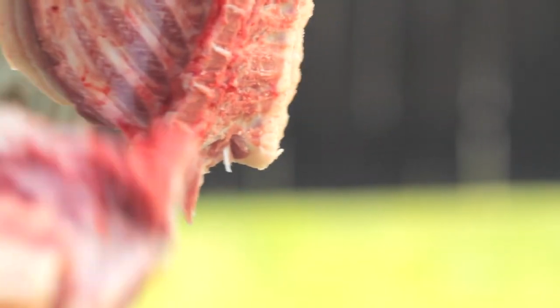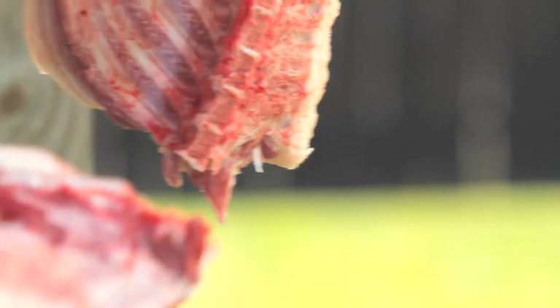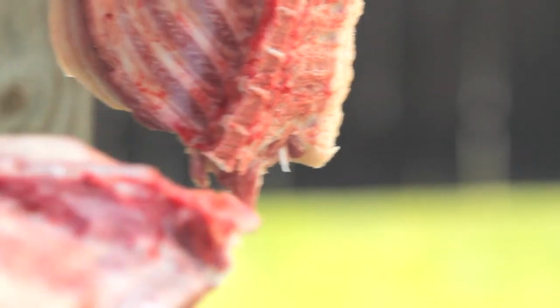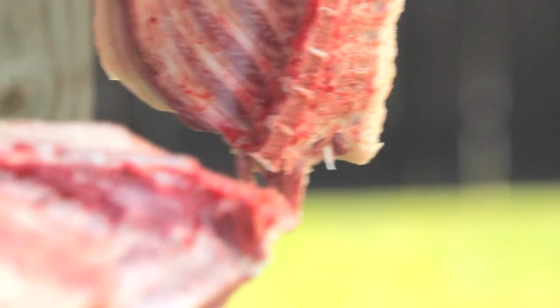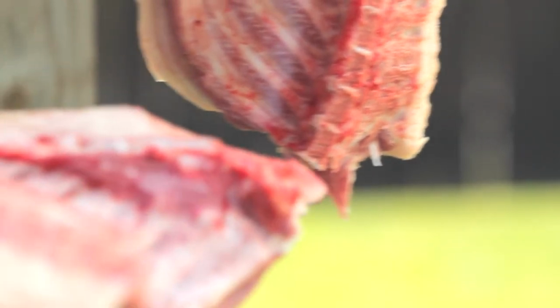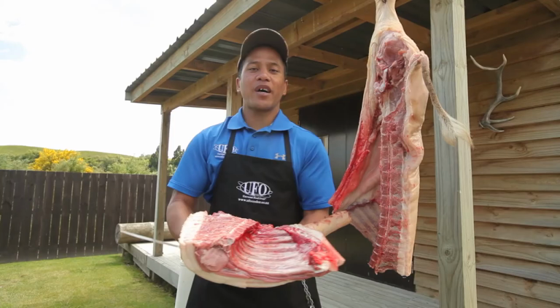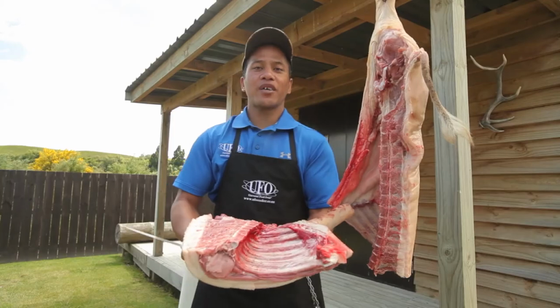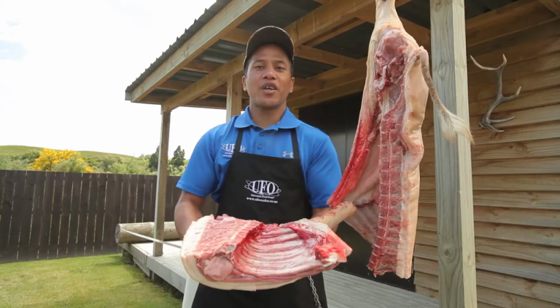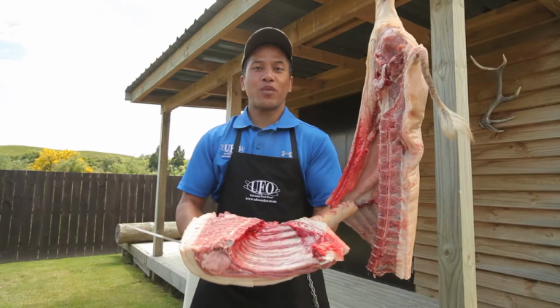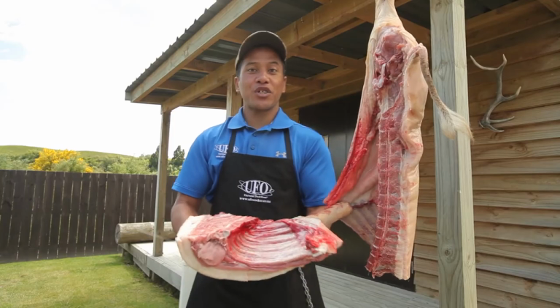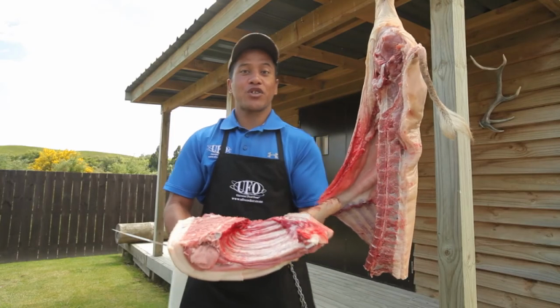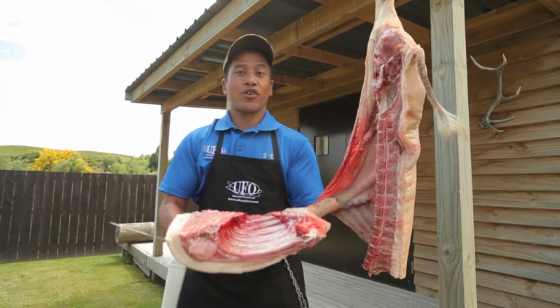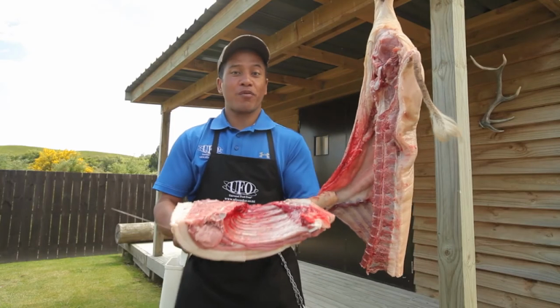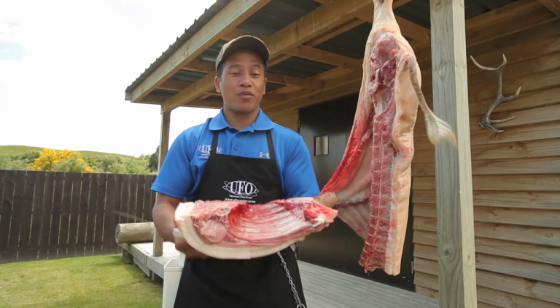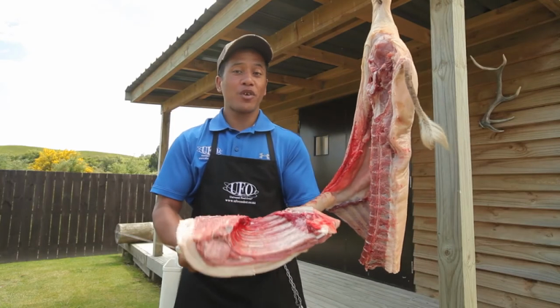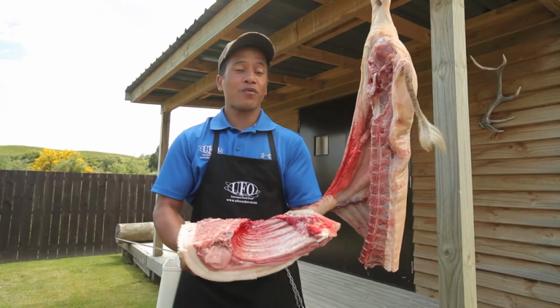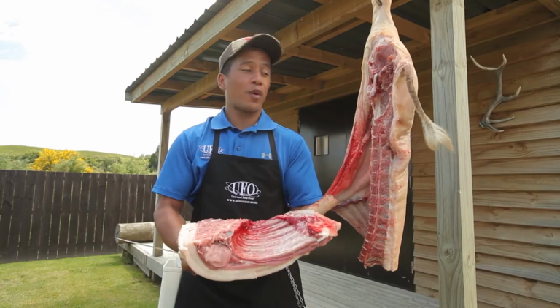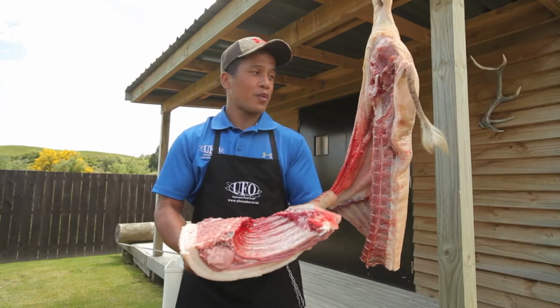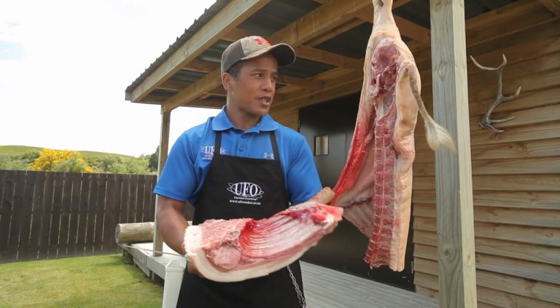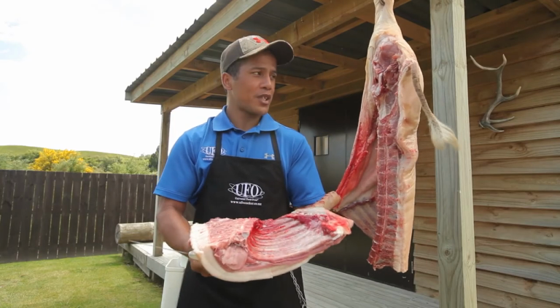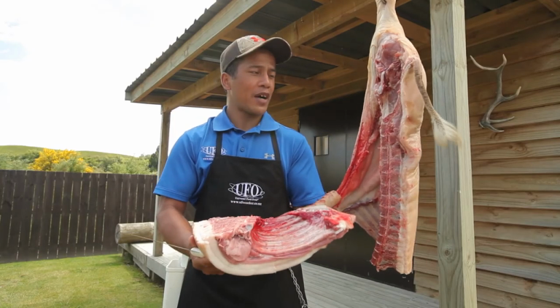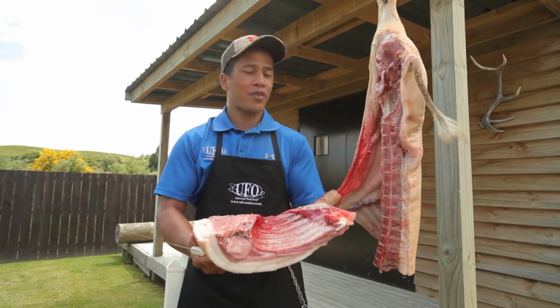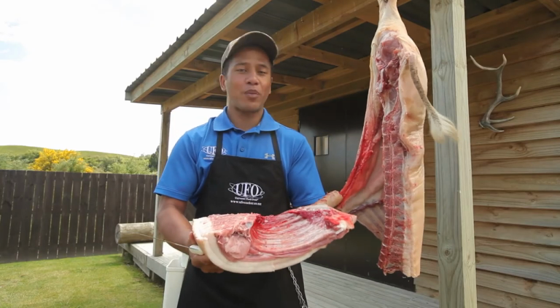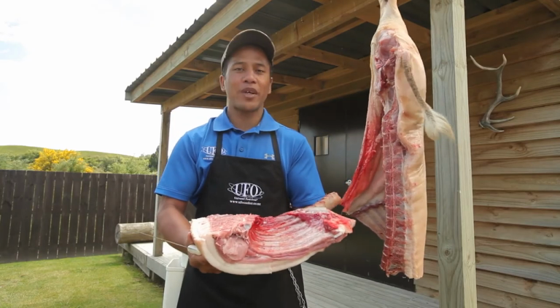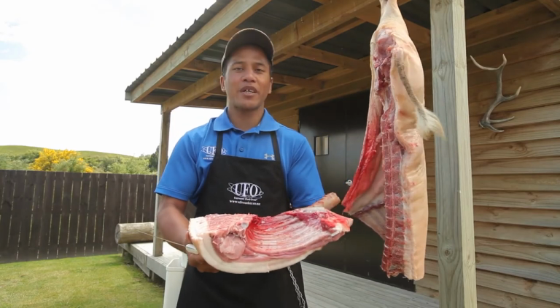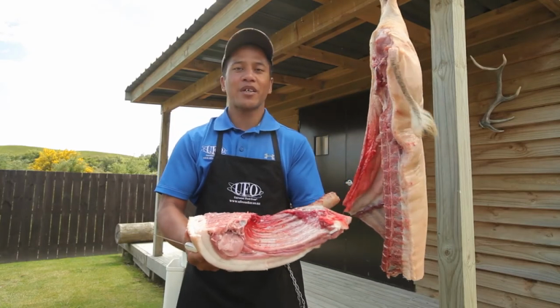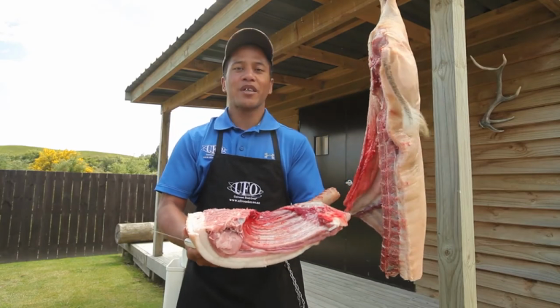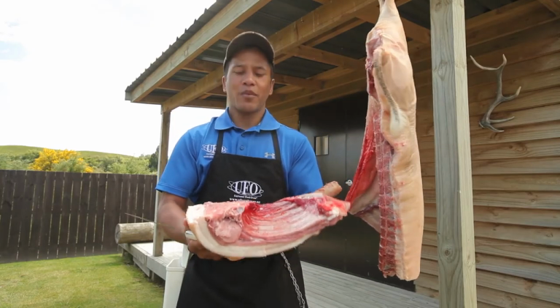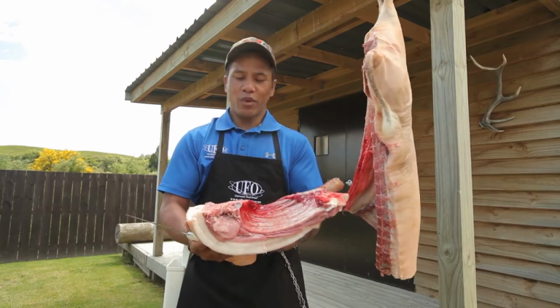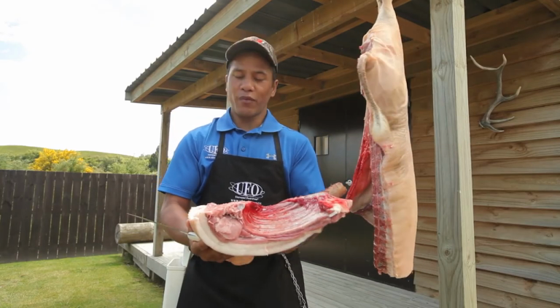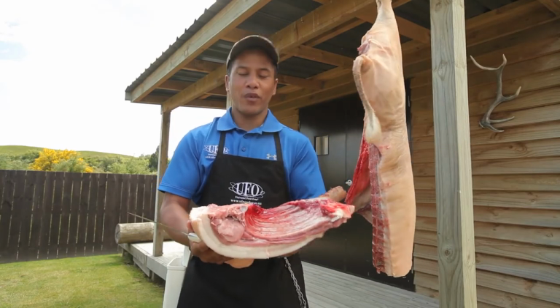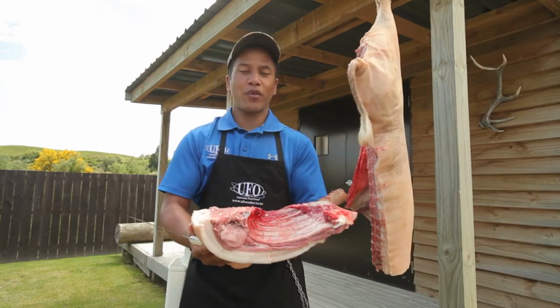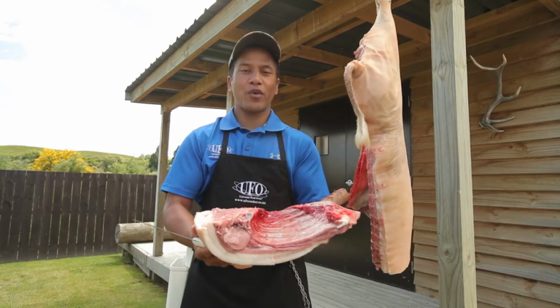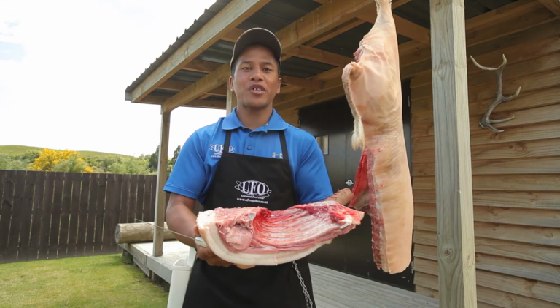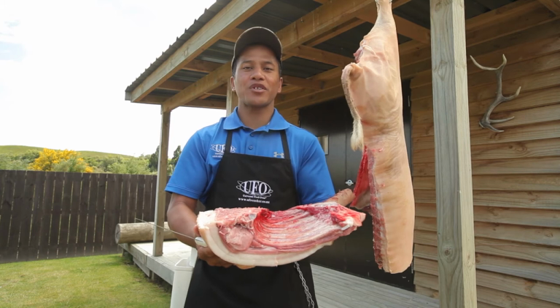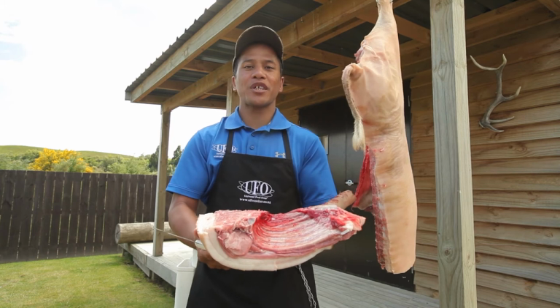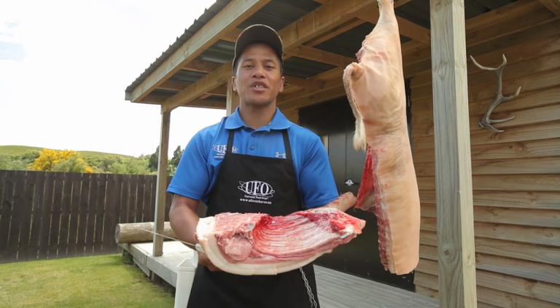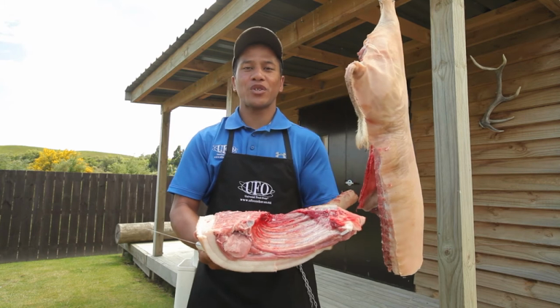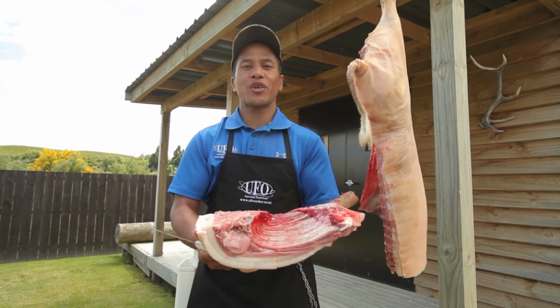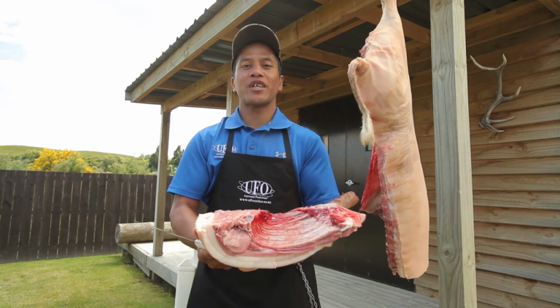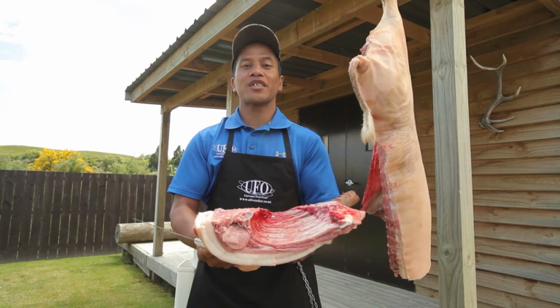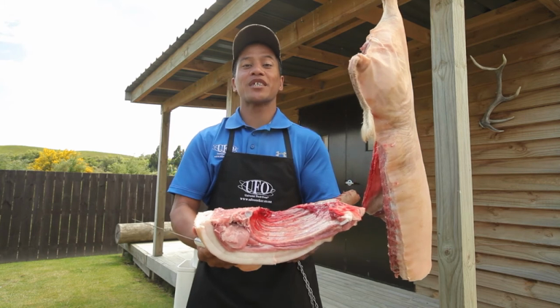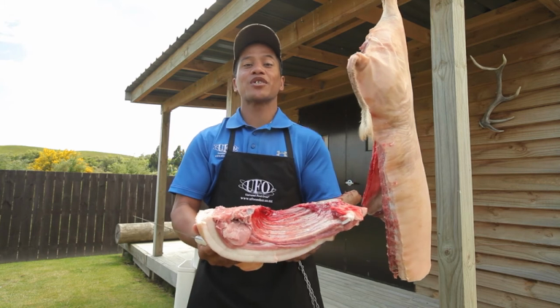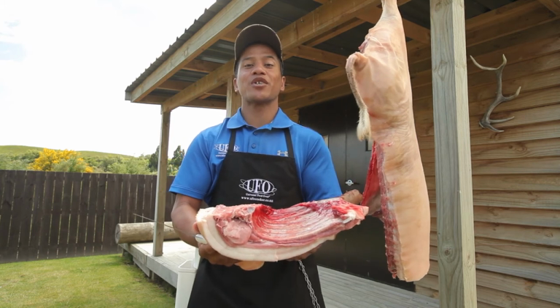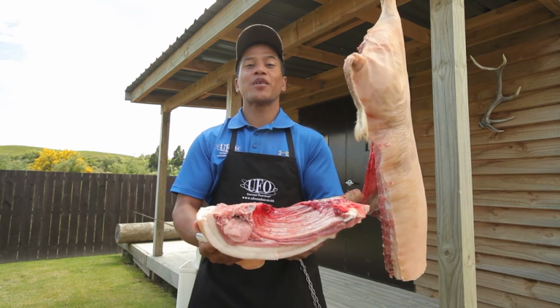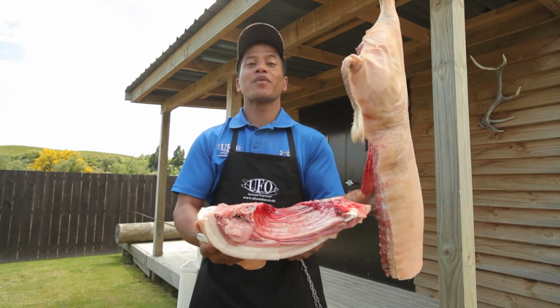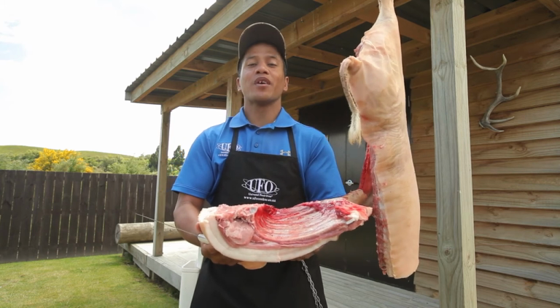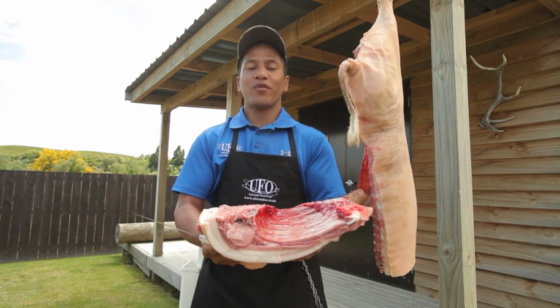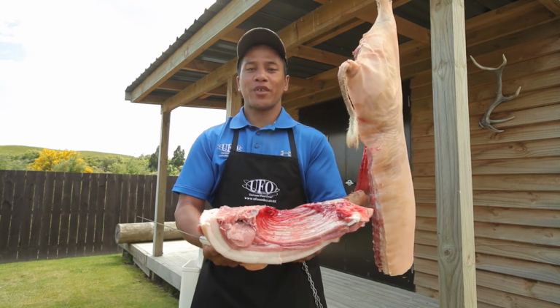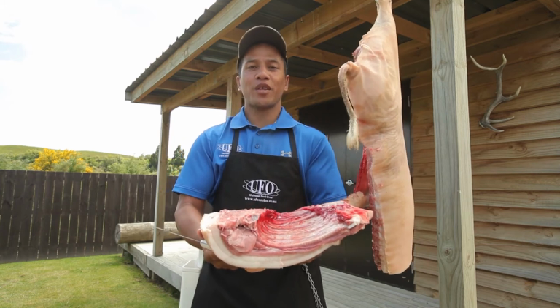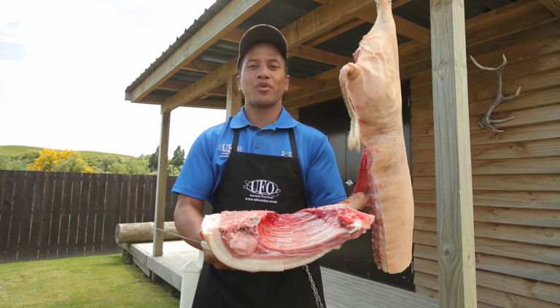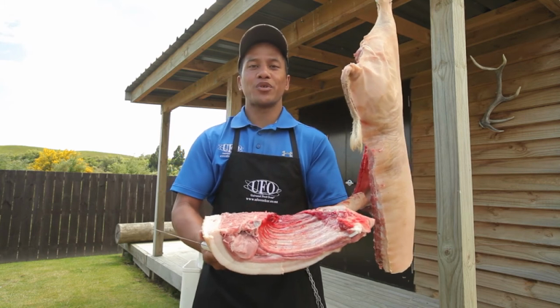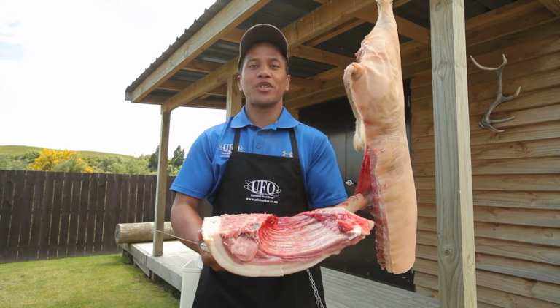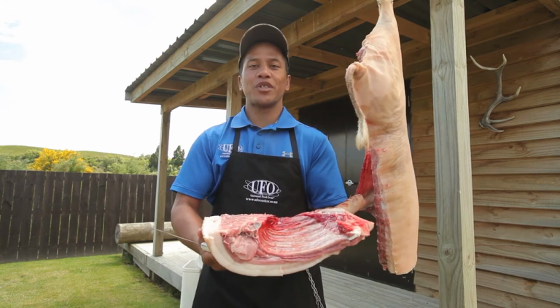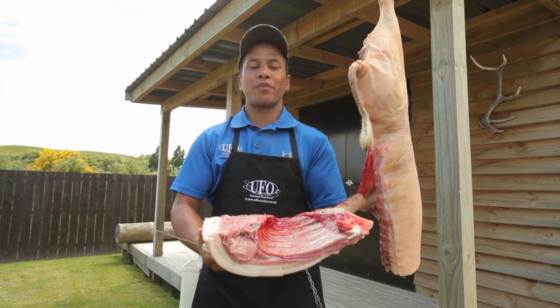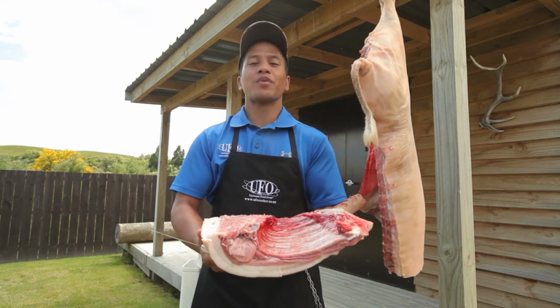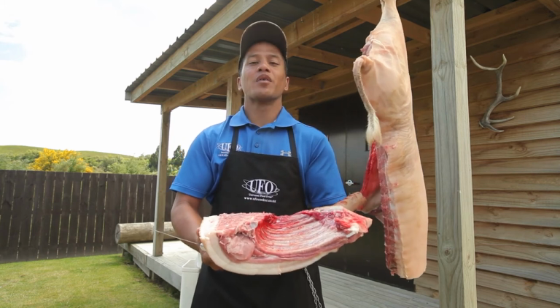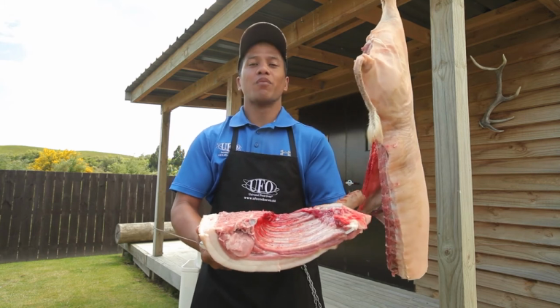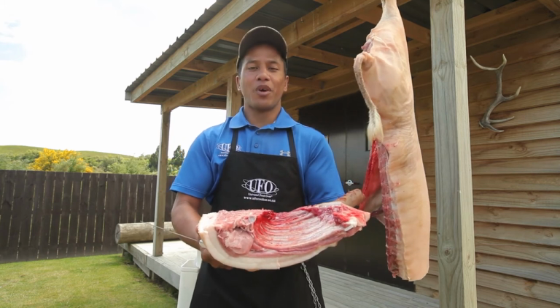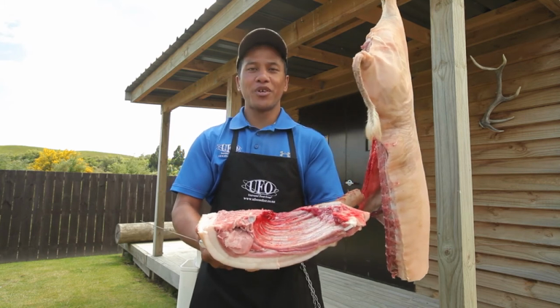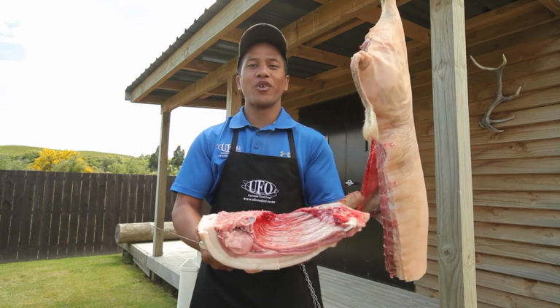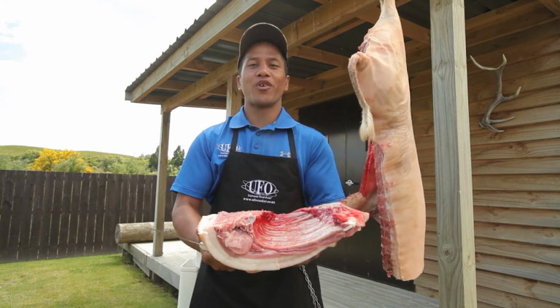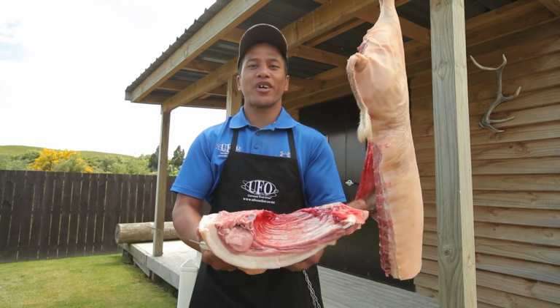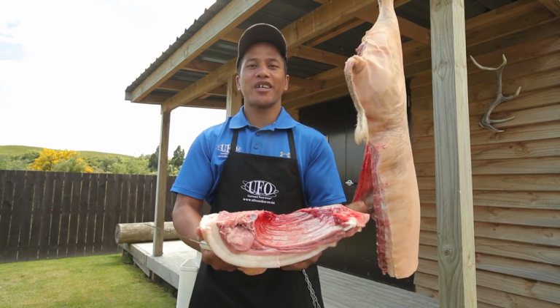There you have it whānau, one shoulder removed from this half of the pig. Perfect for roasting. Join us next time for another Butchweed Tip. Maudi Ora.